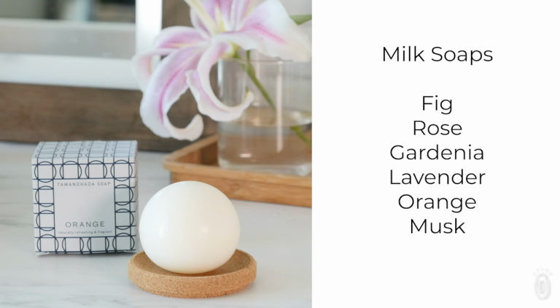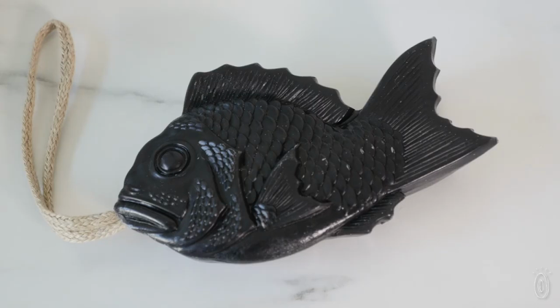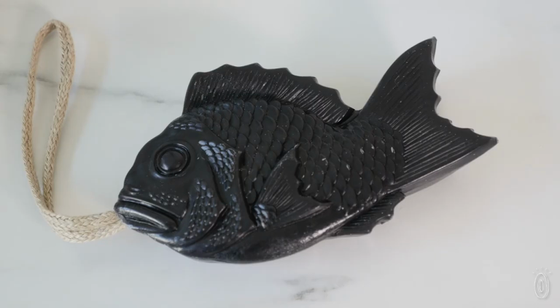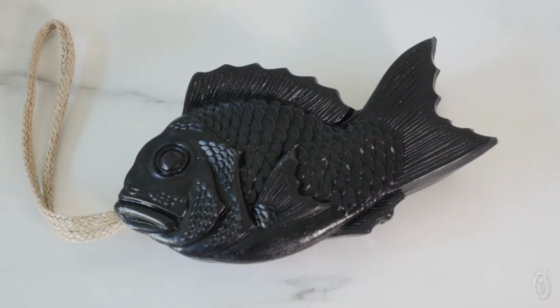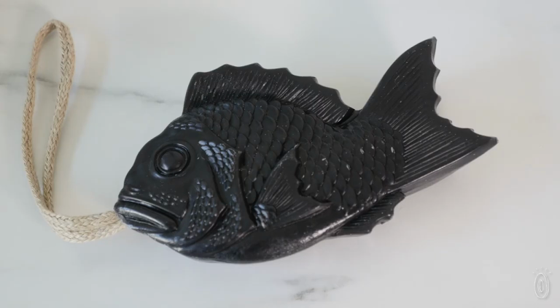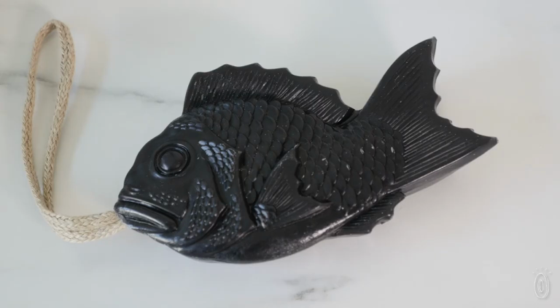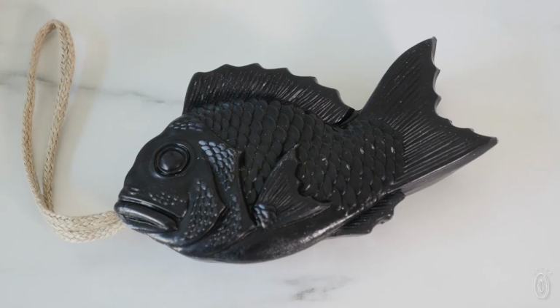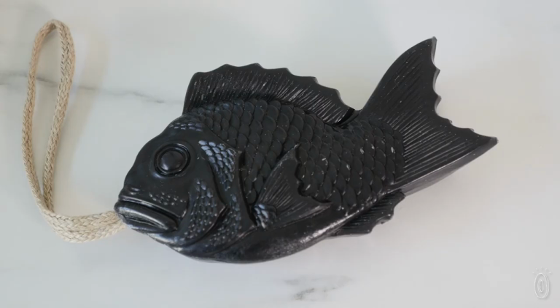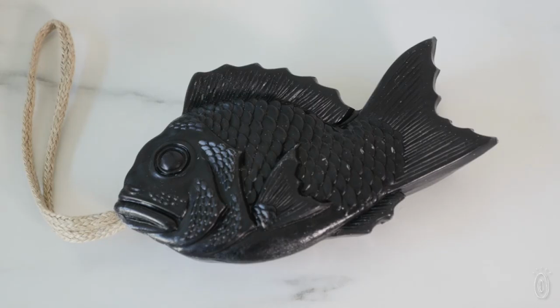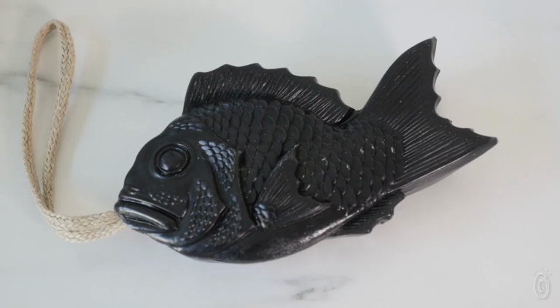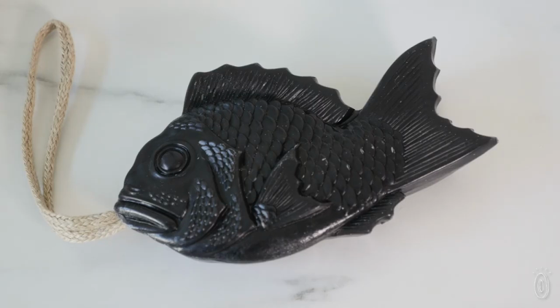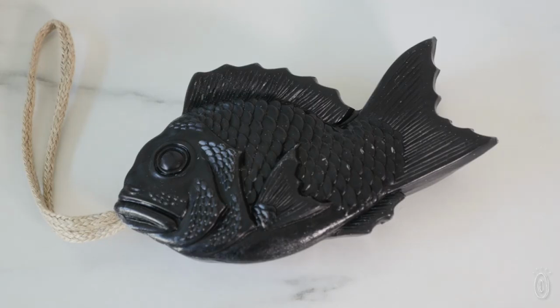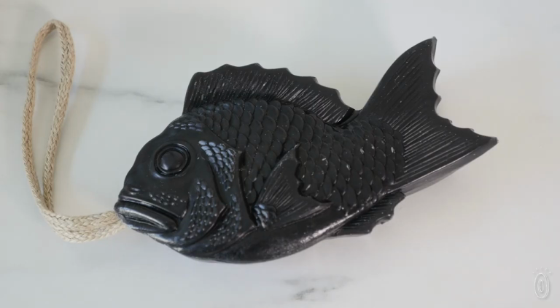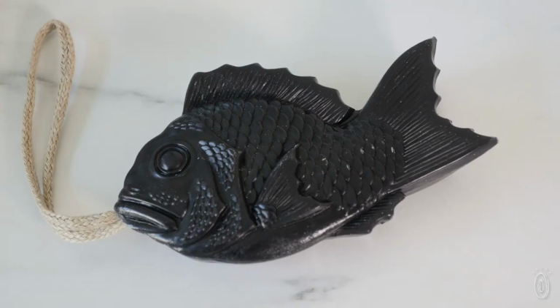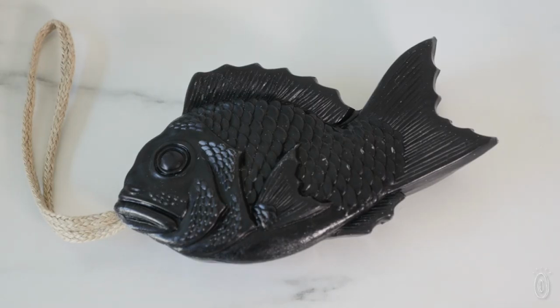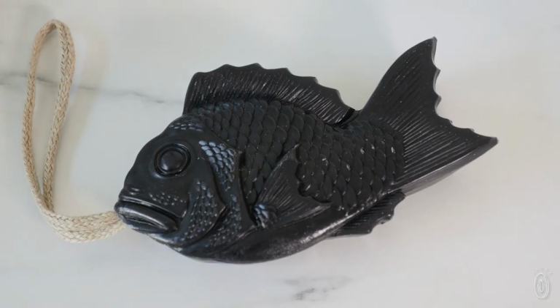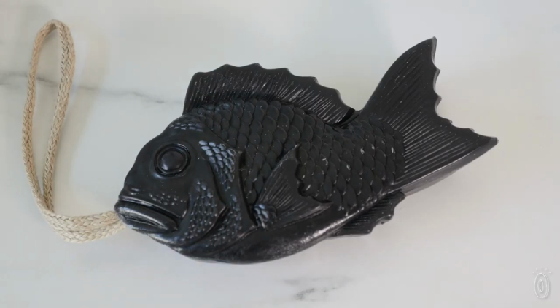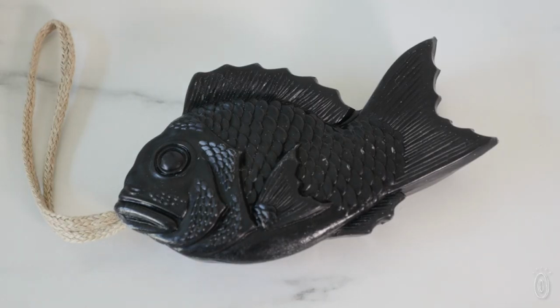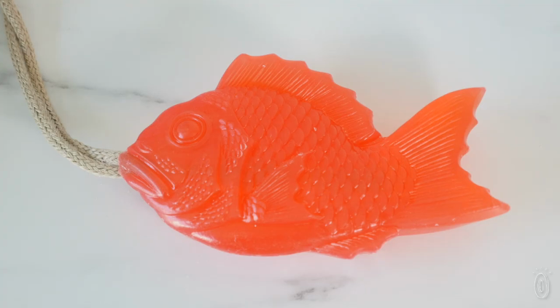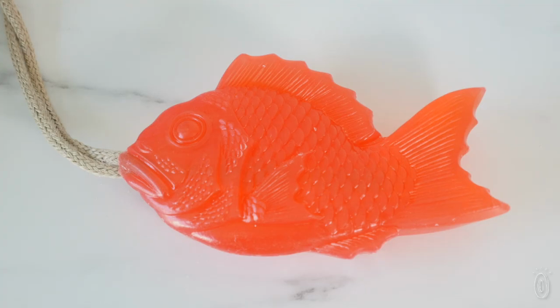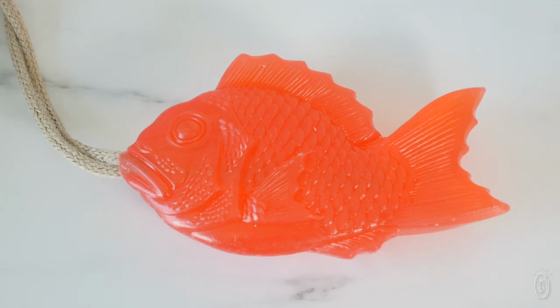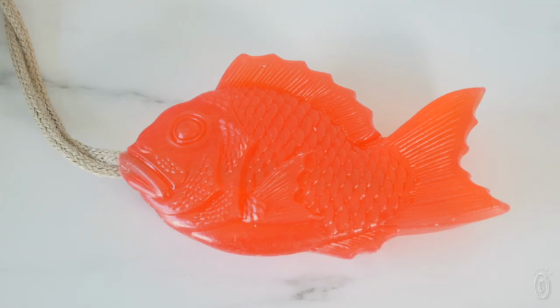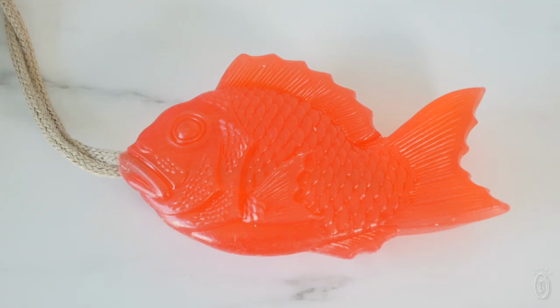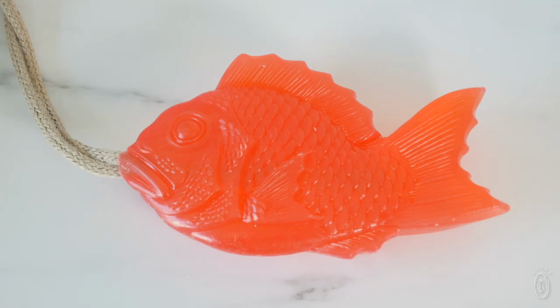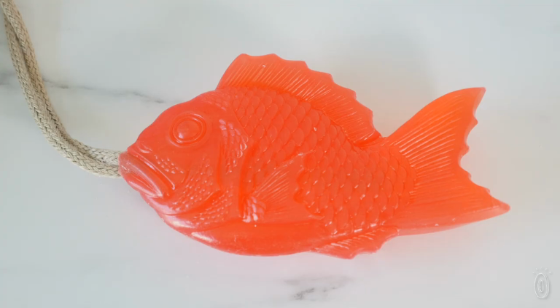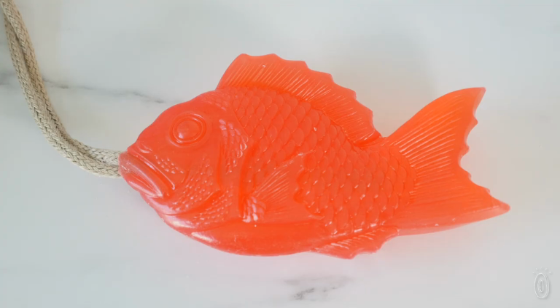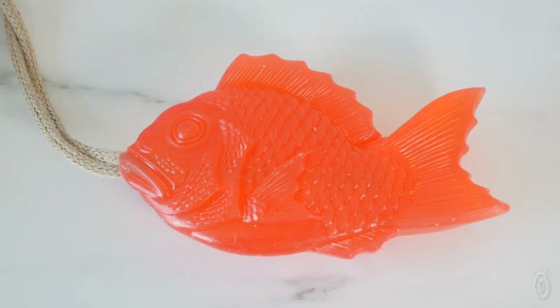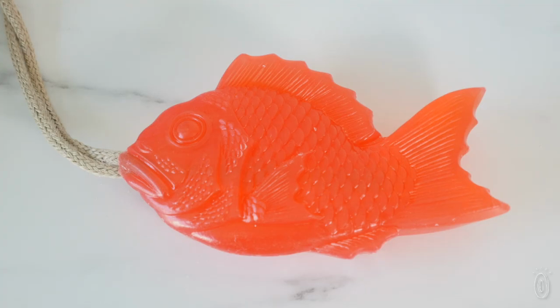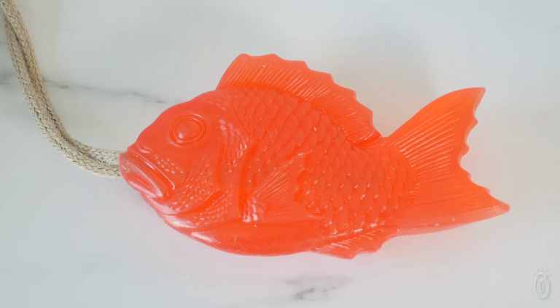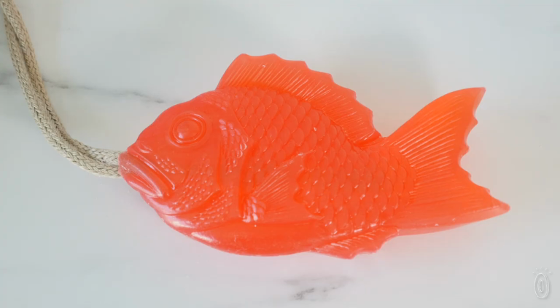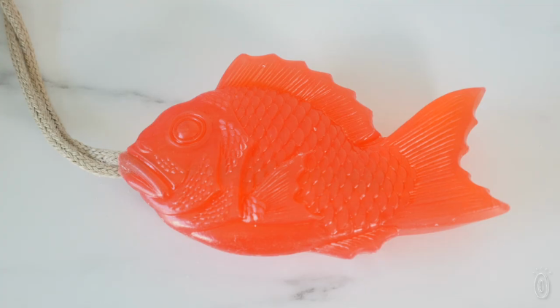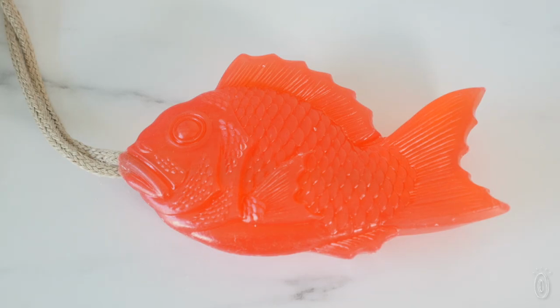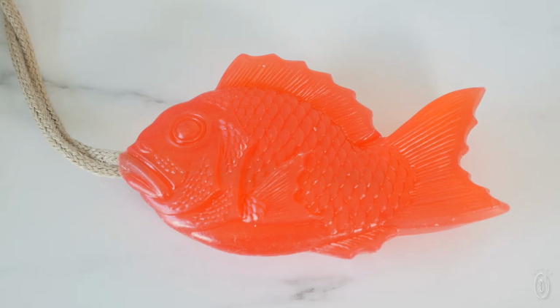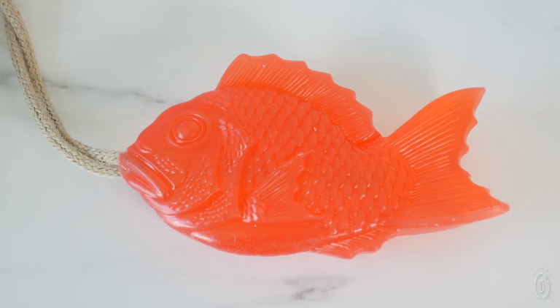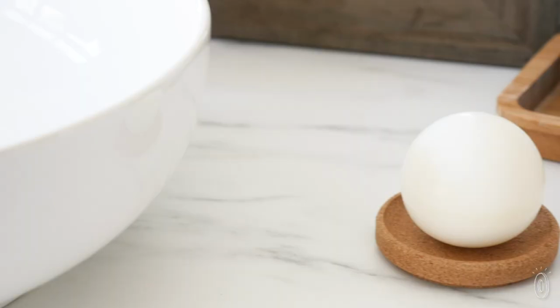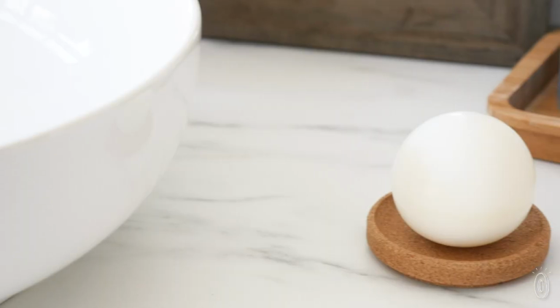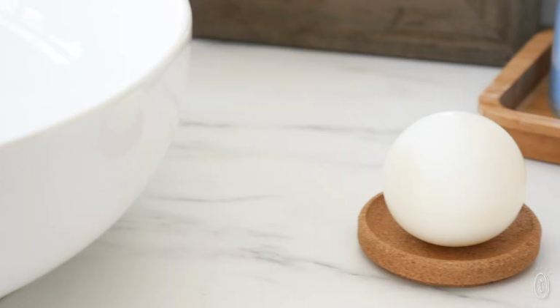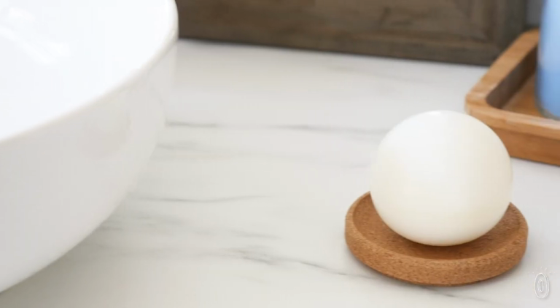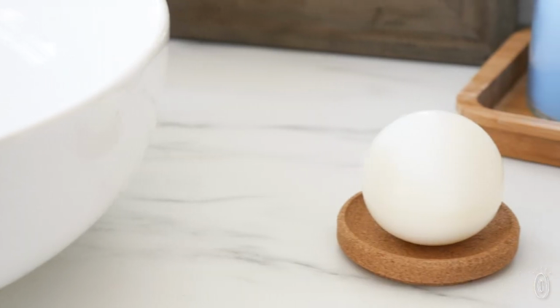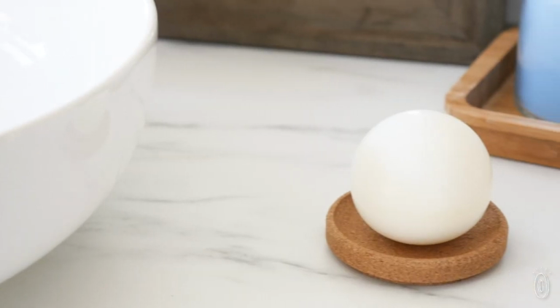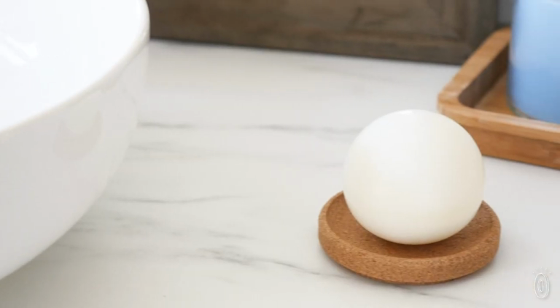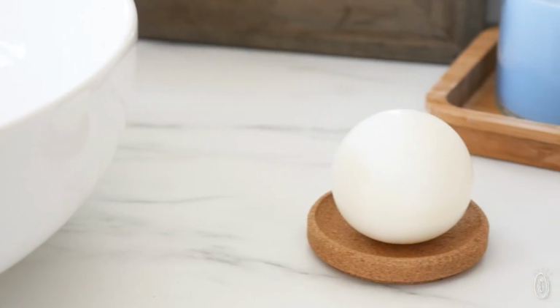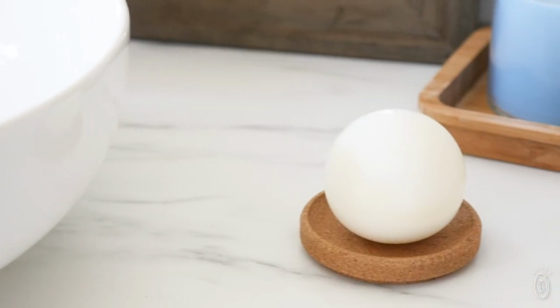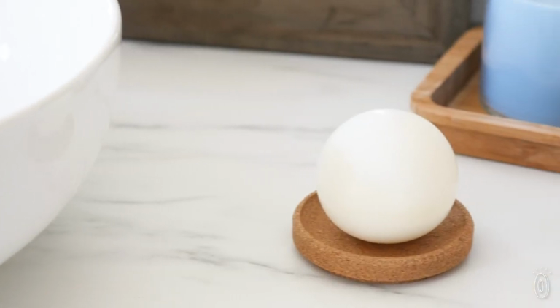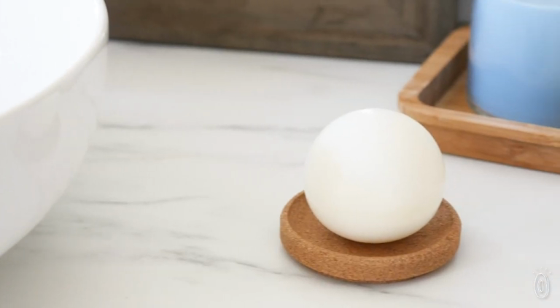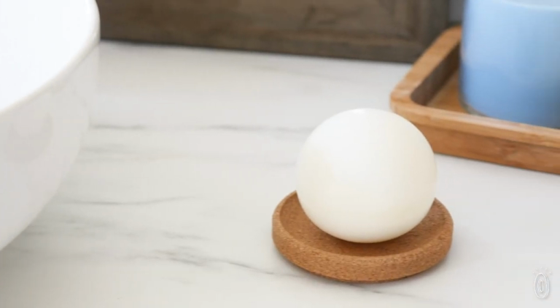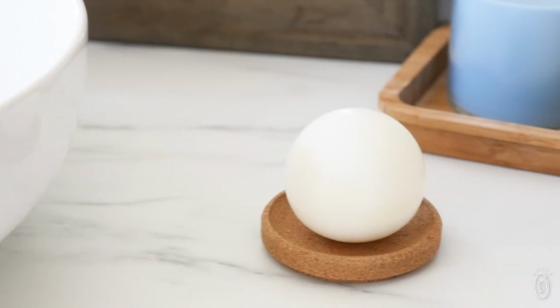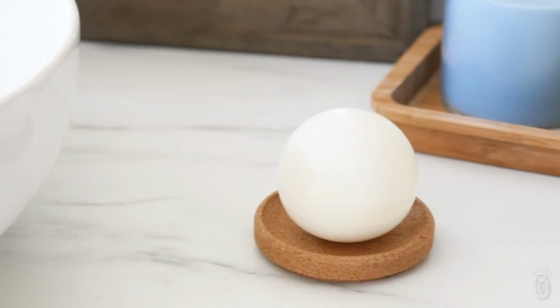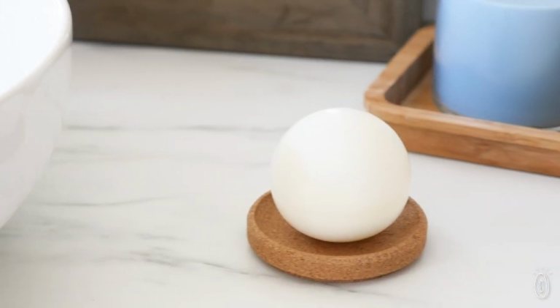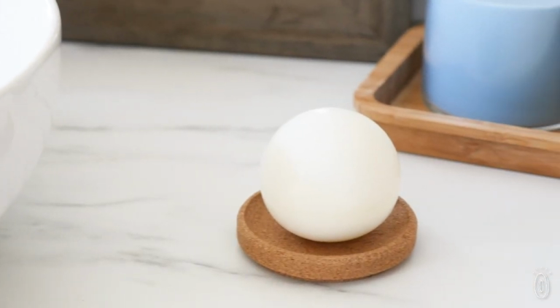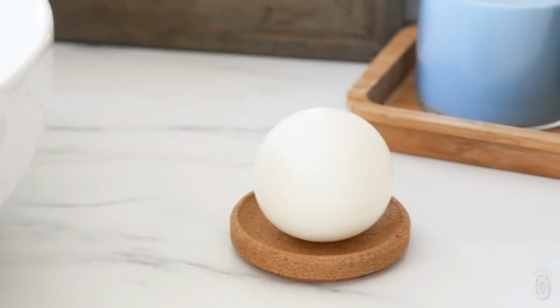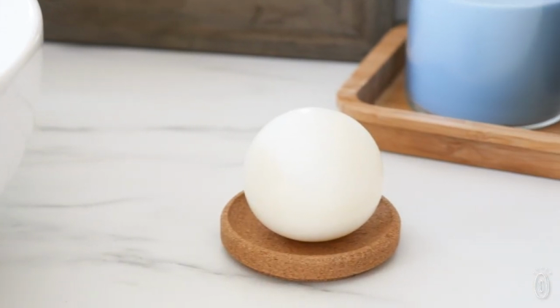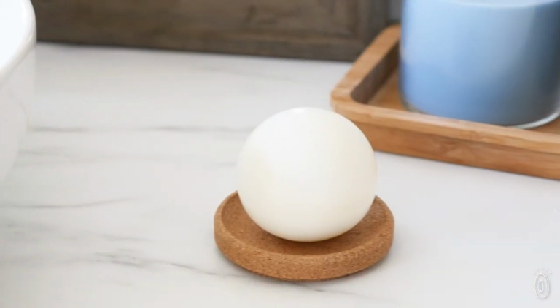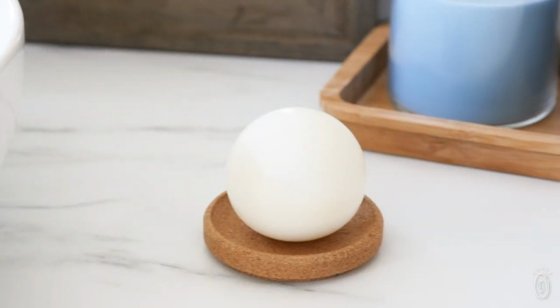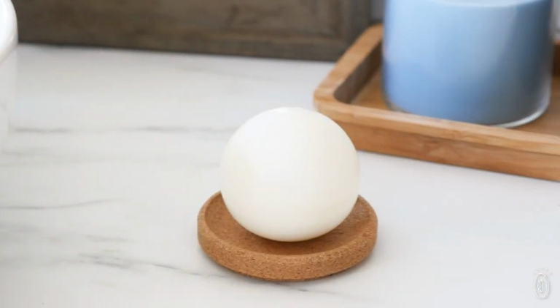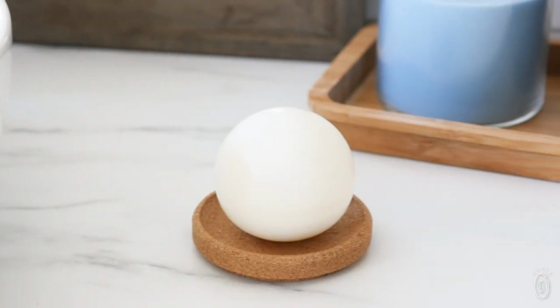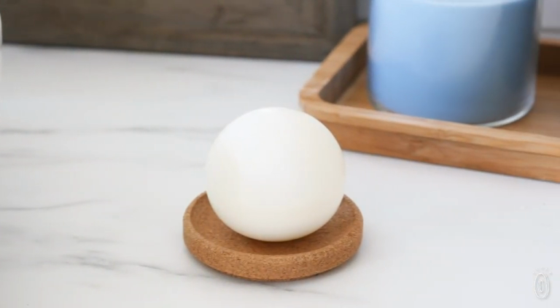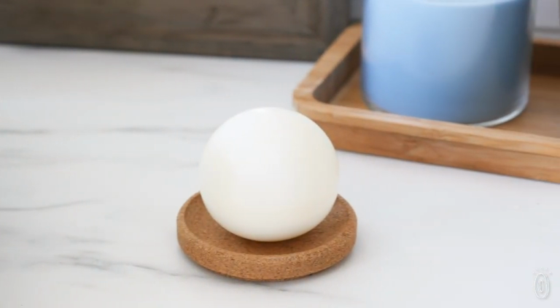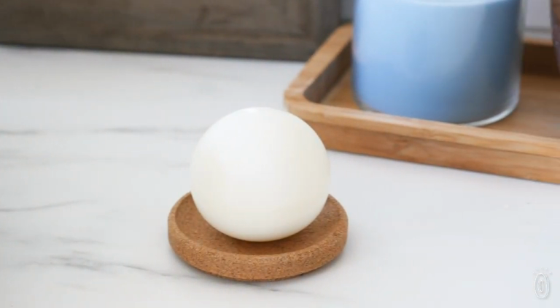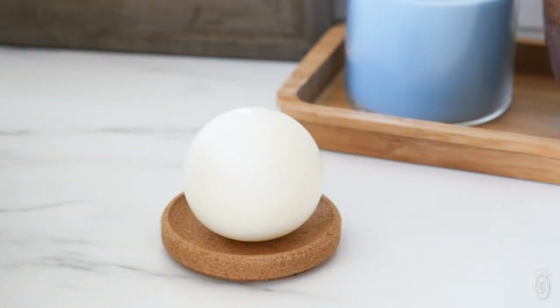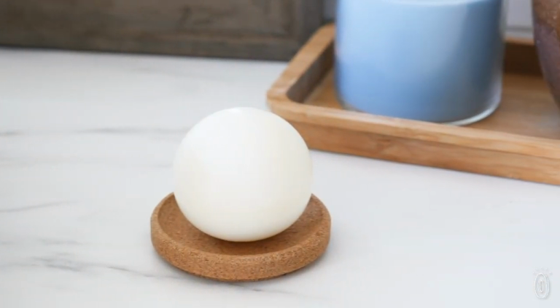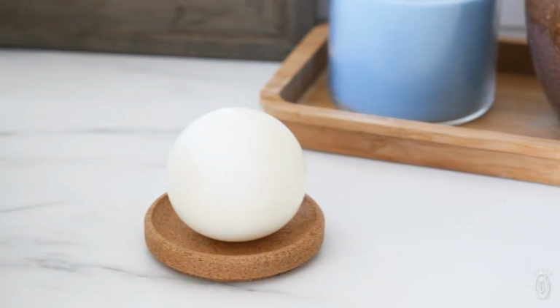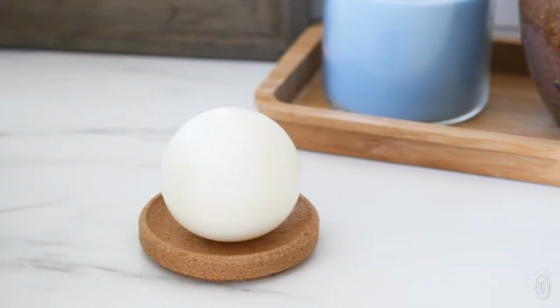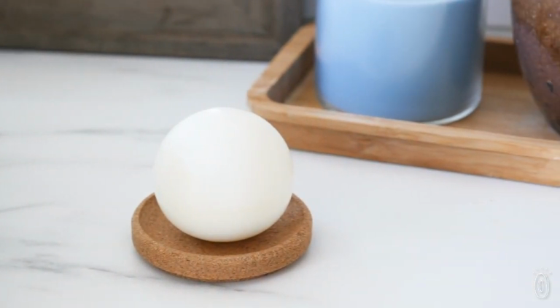Whether you catch a big one or opt for something more understated, these soaps are beautifully made and full of meaning.